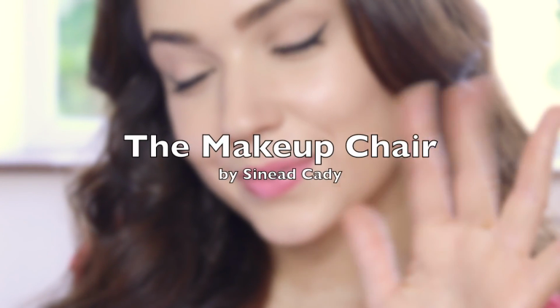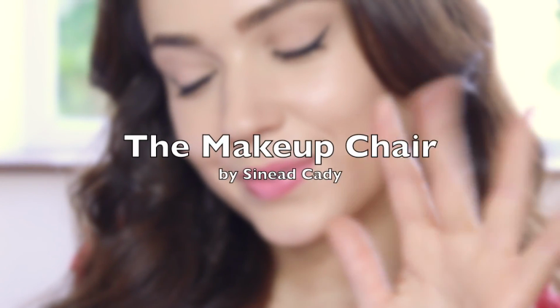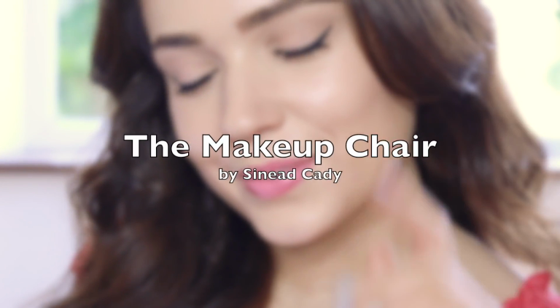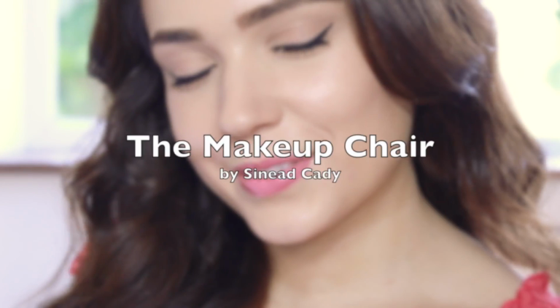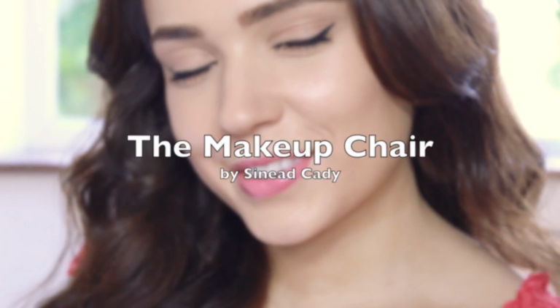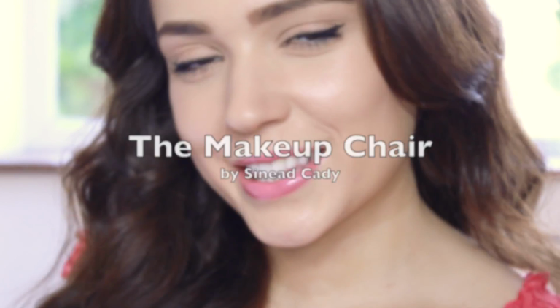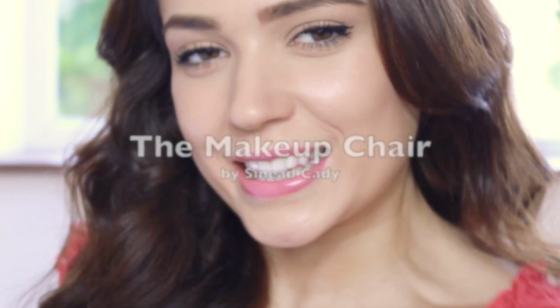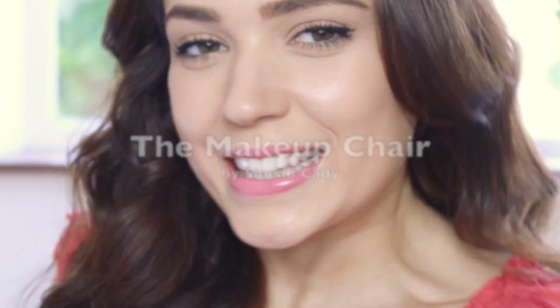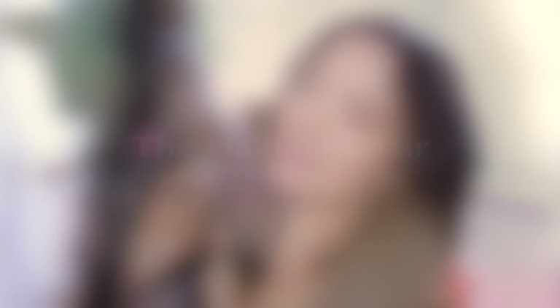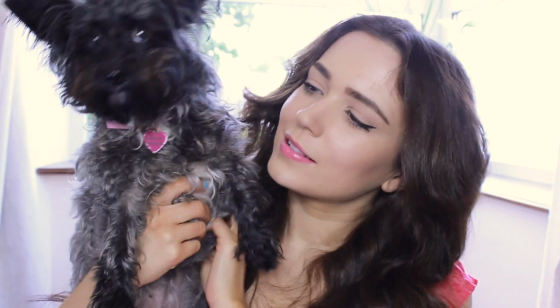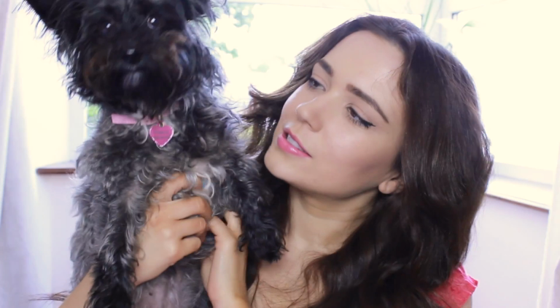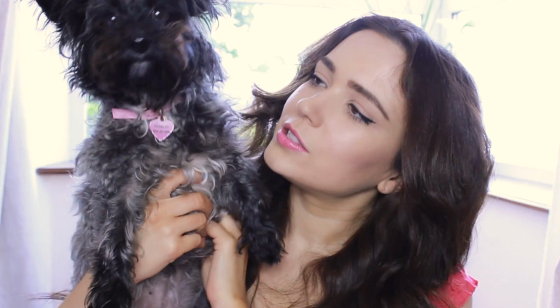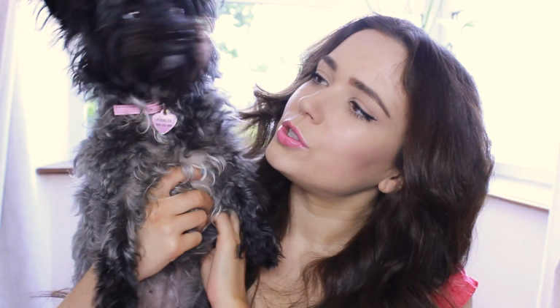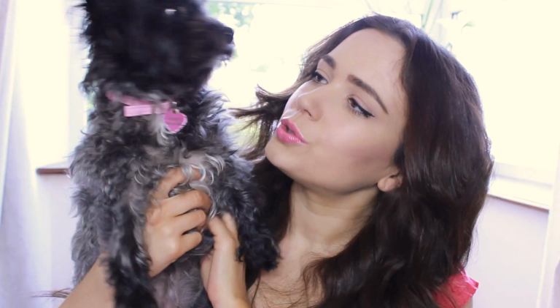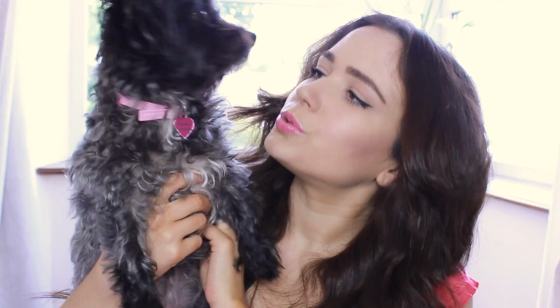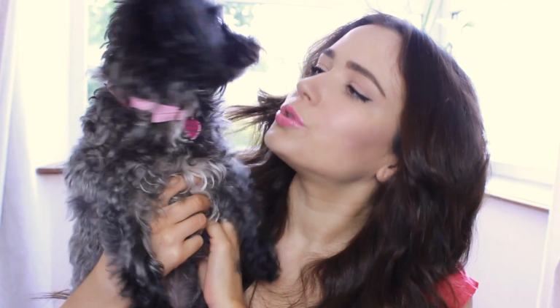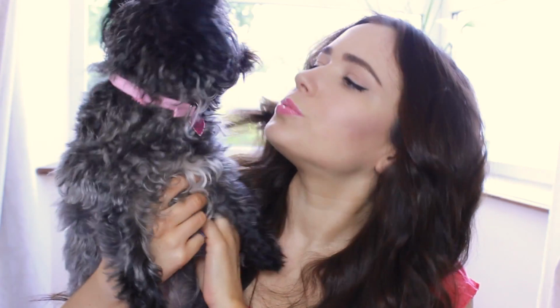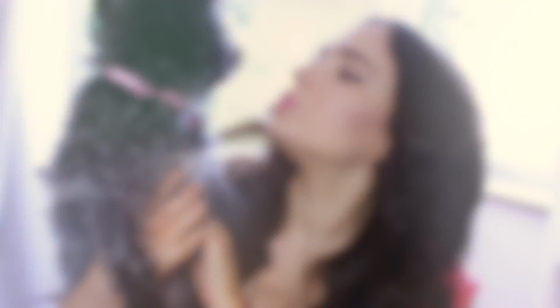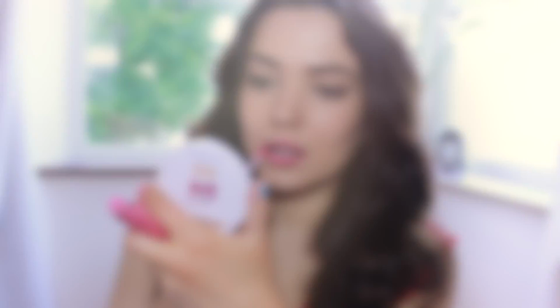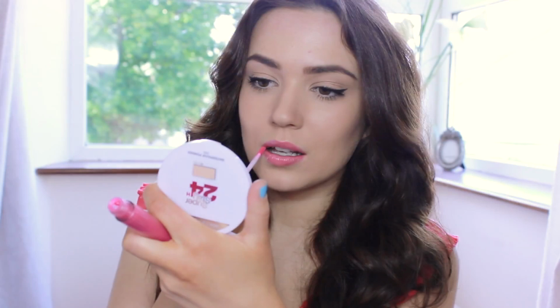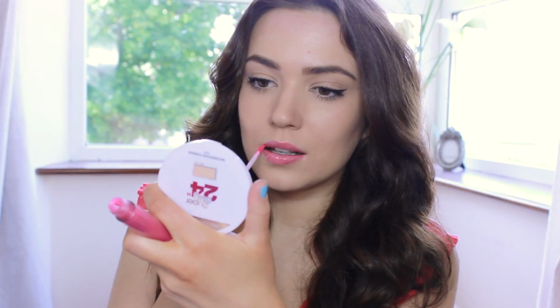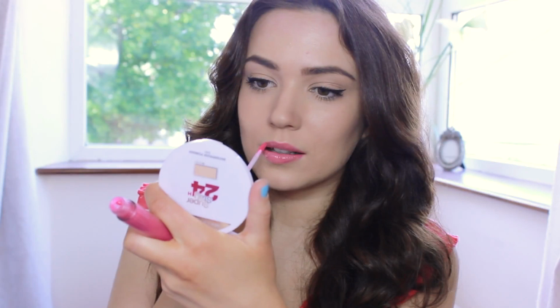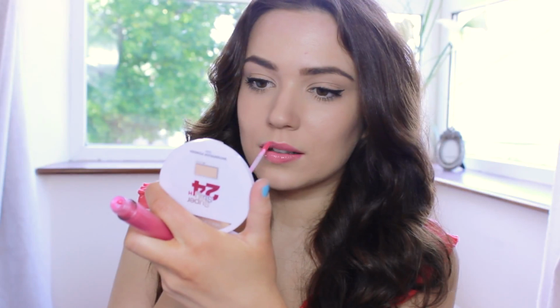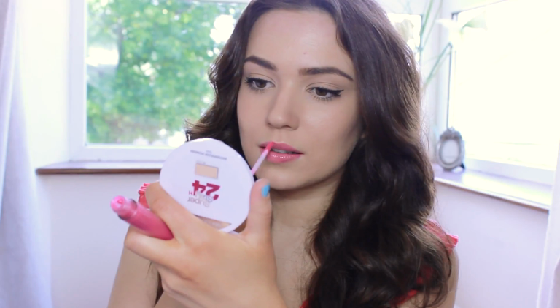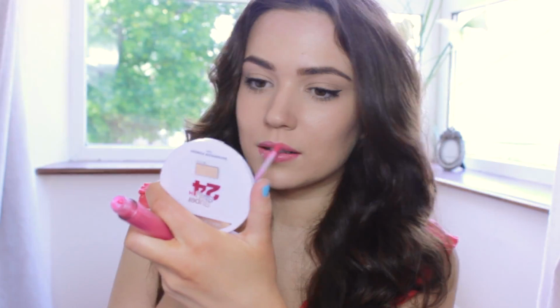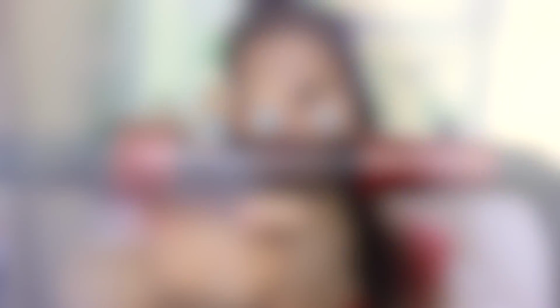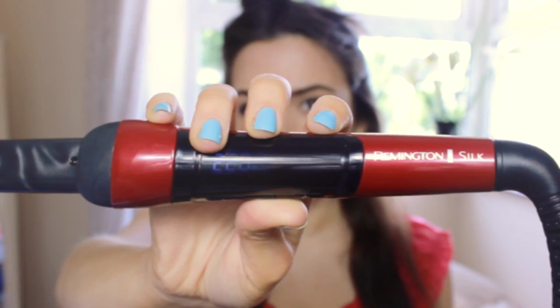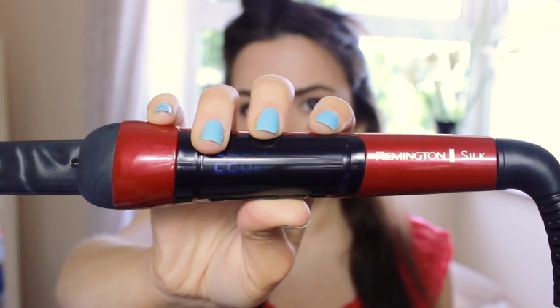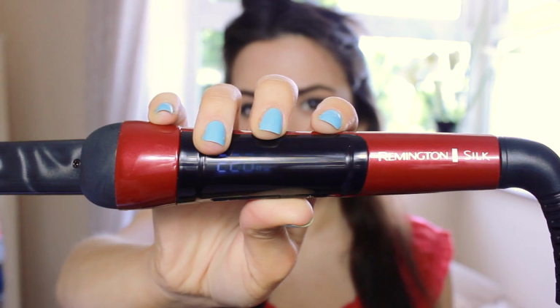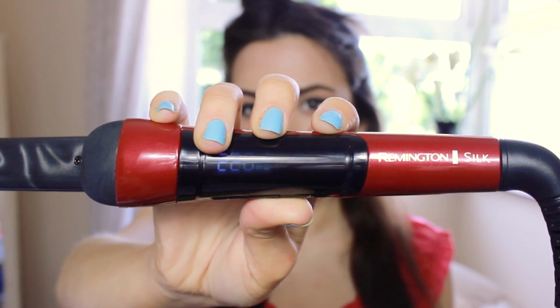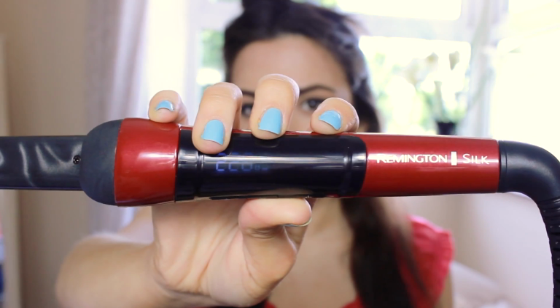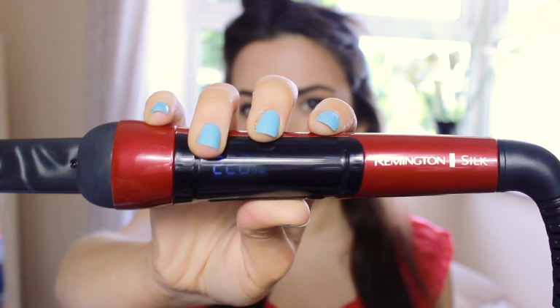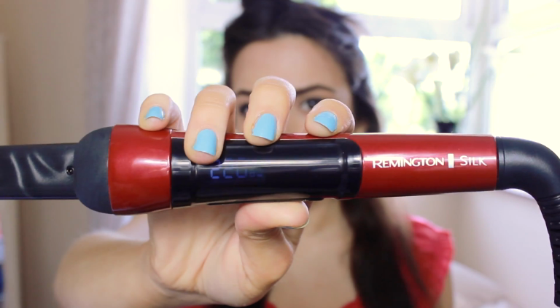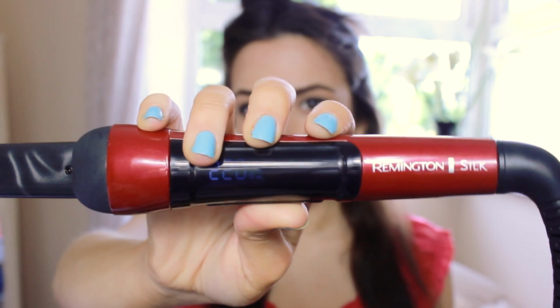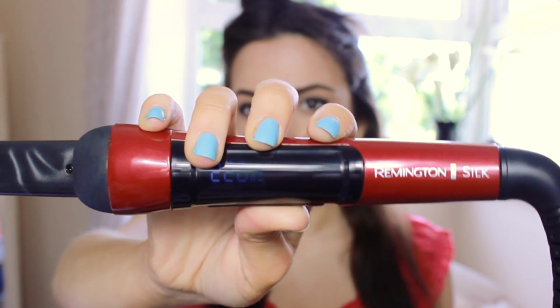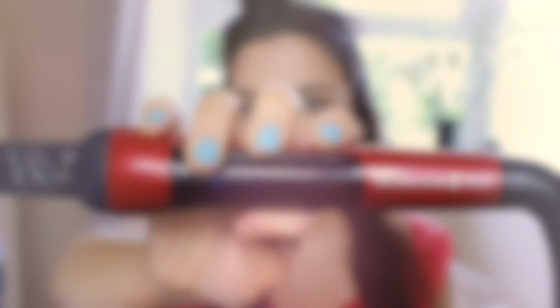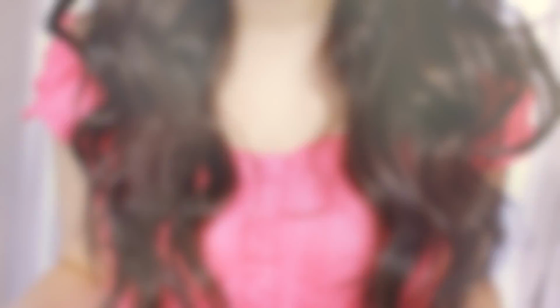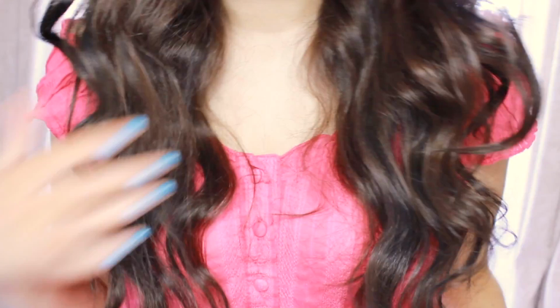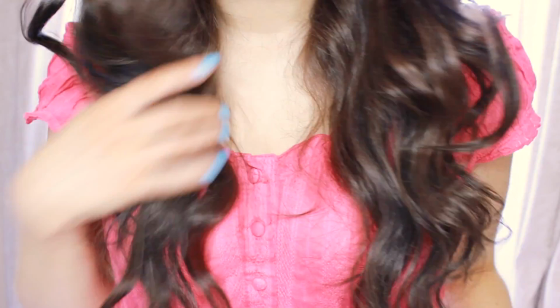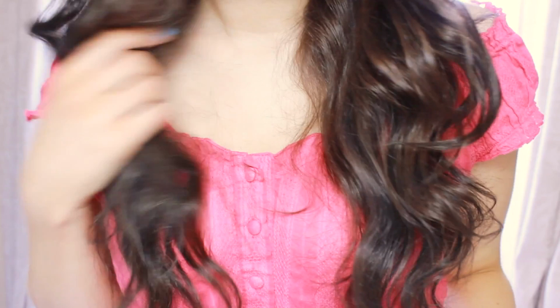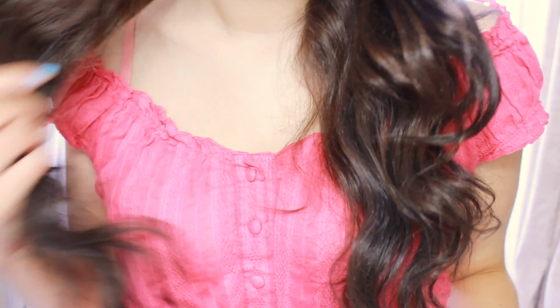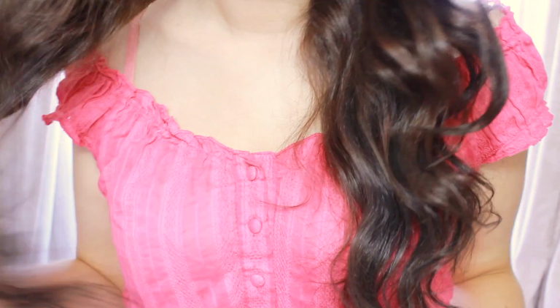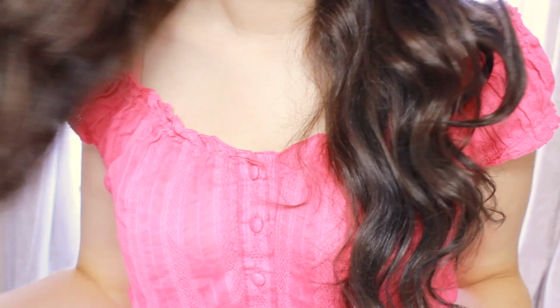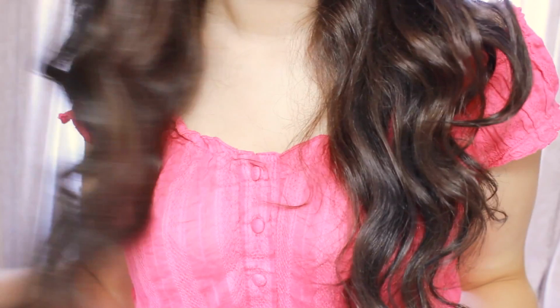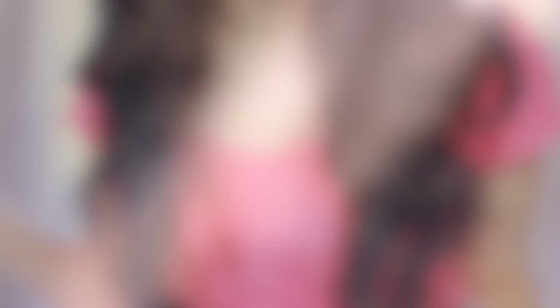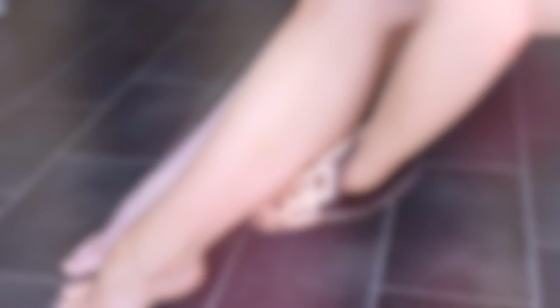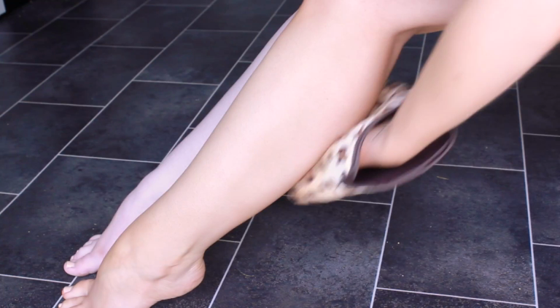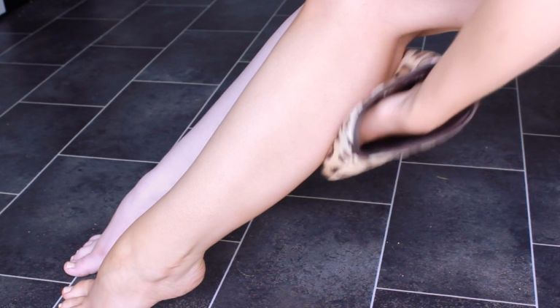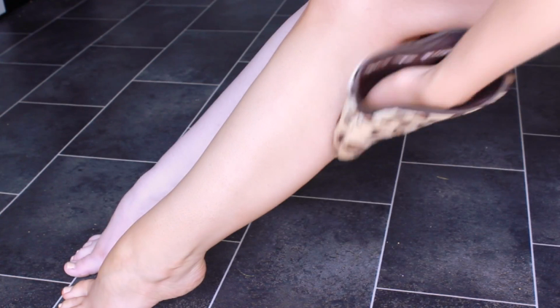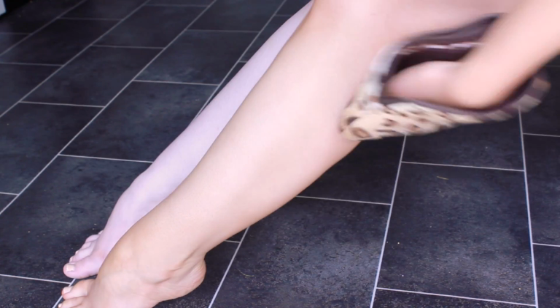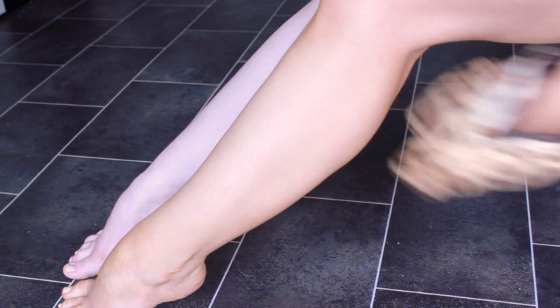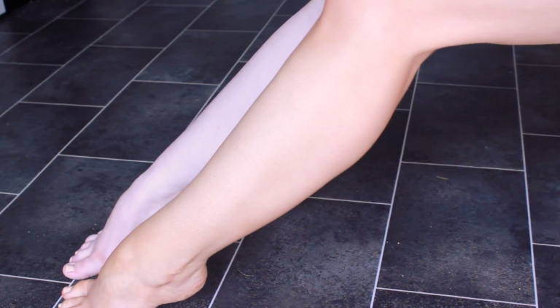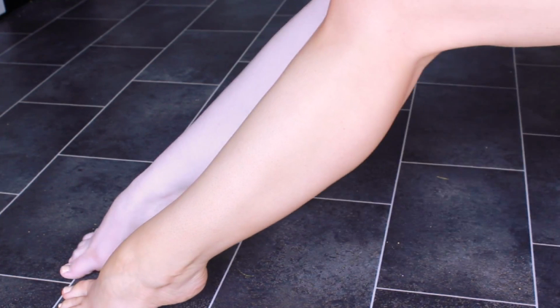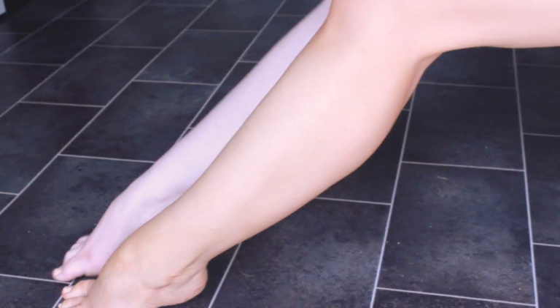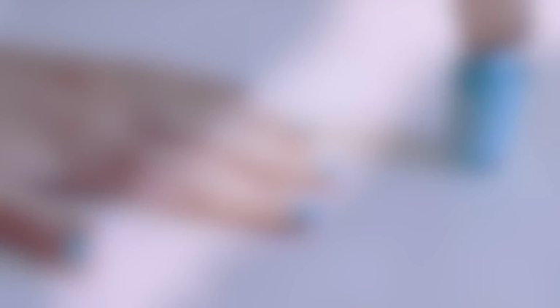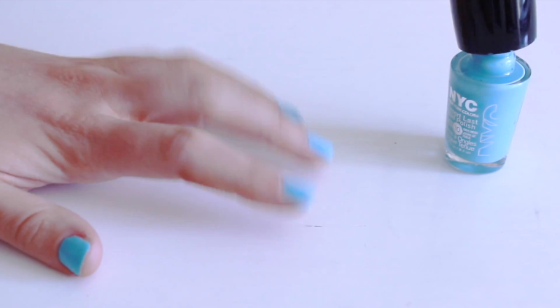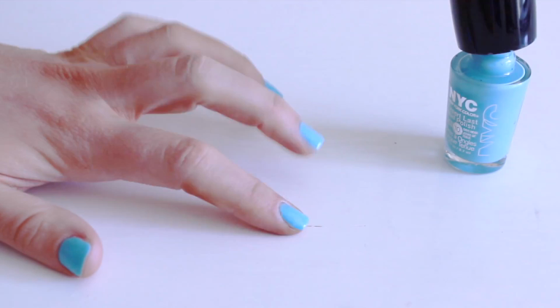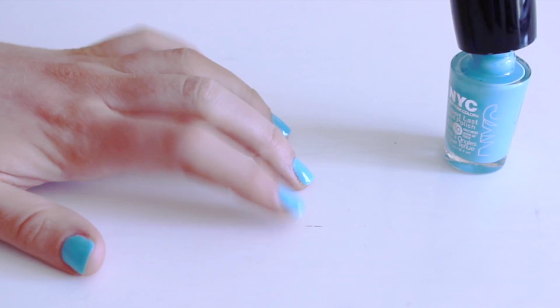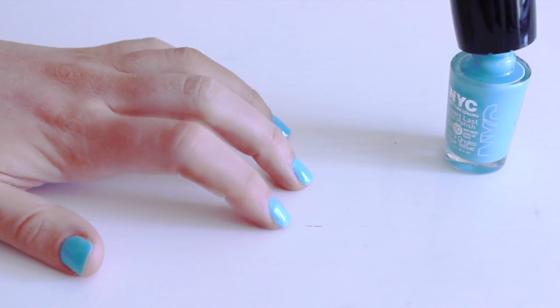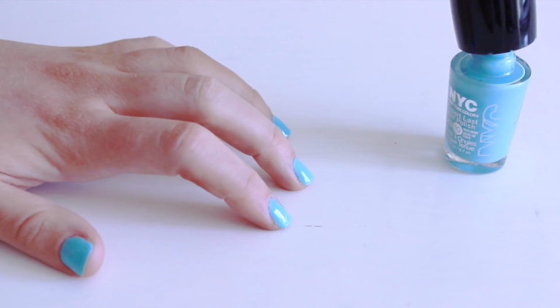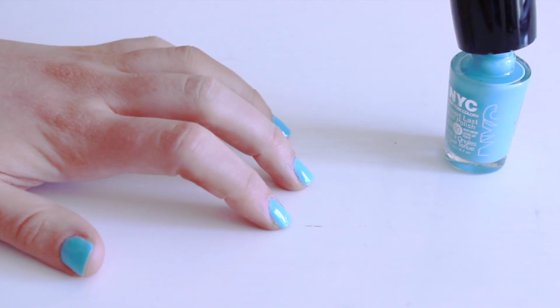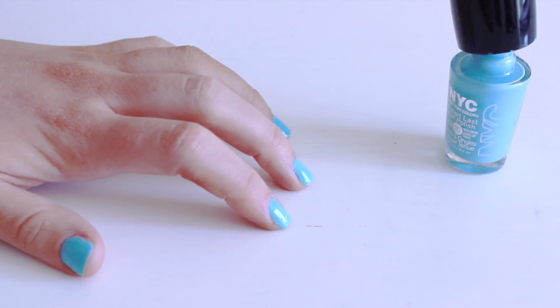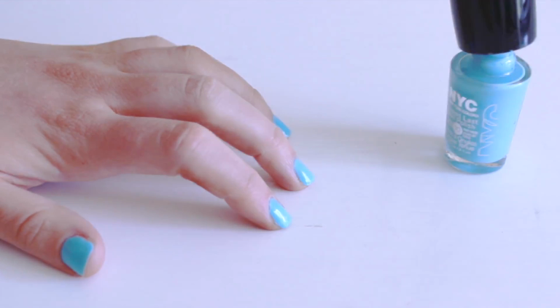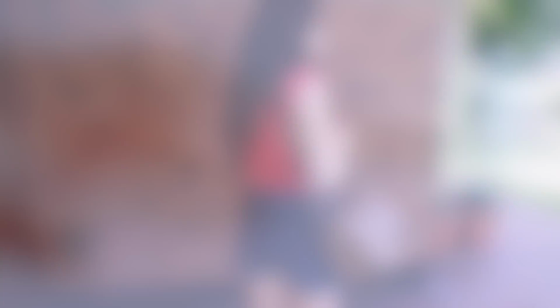Morning everyone! There's nothing better than waking up to a sunny summer's morning. Today I'm going to share with you how I like to get ready.